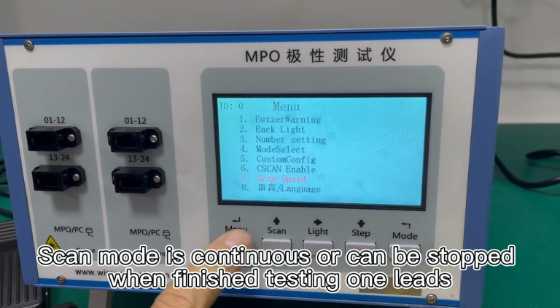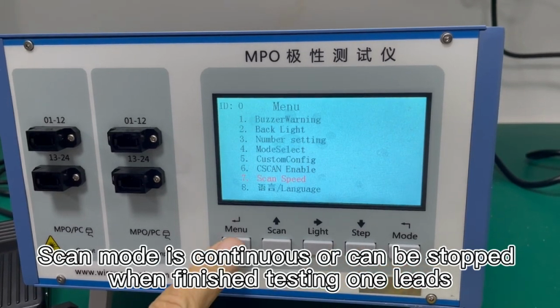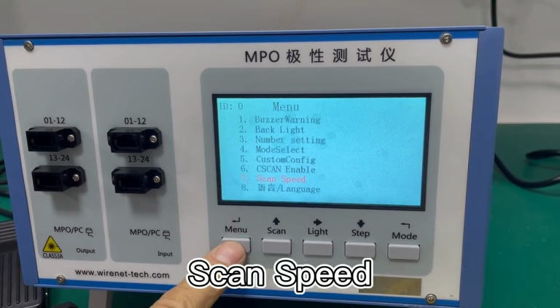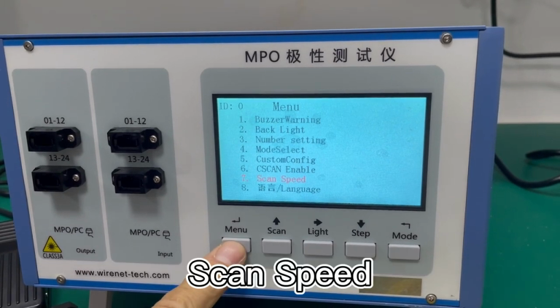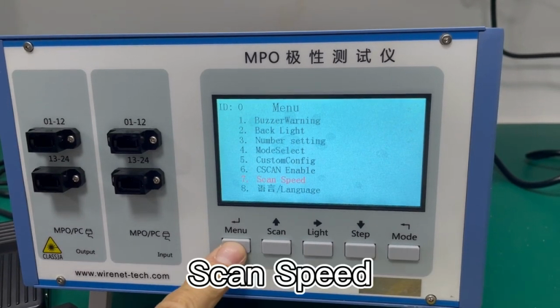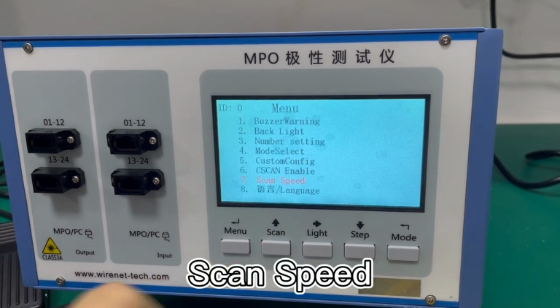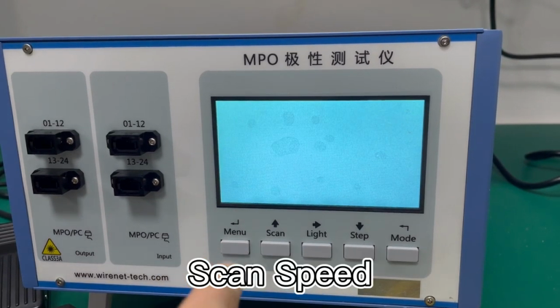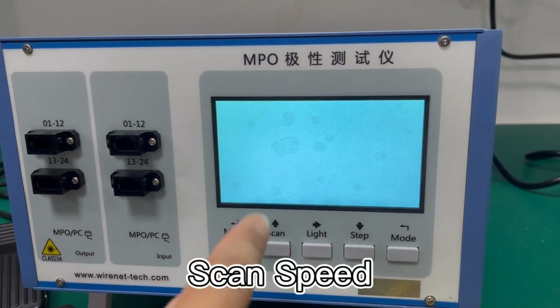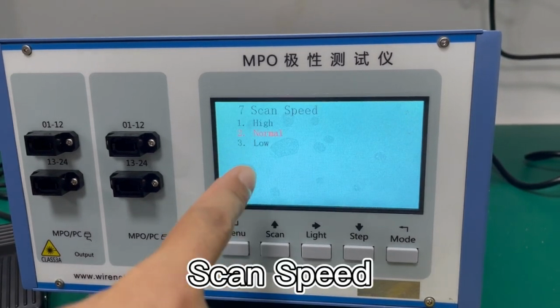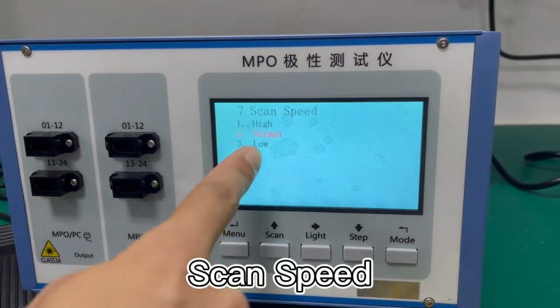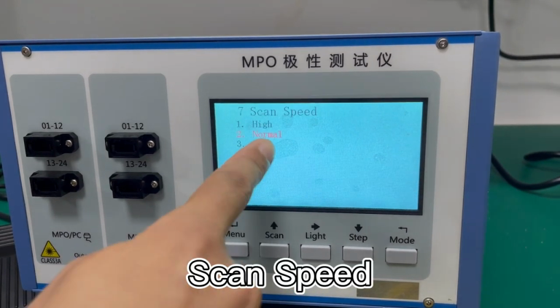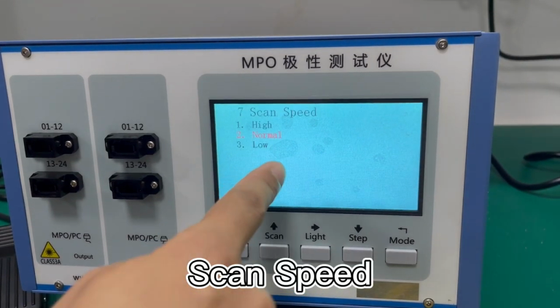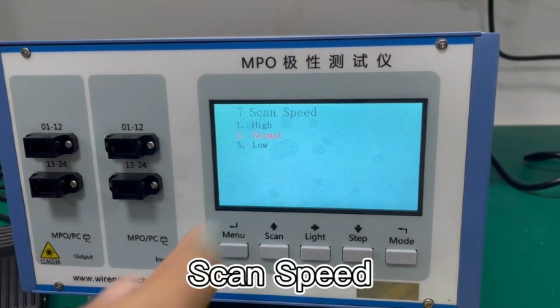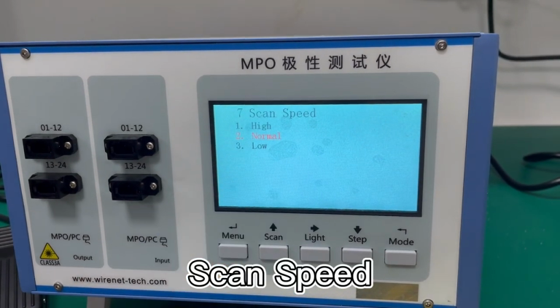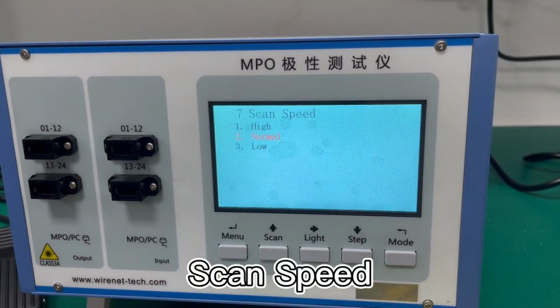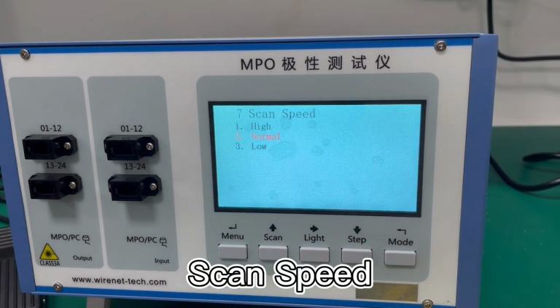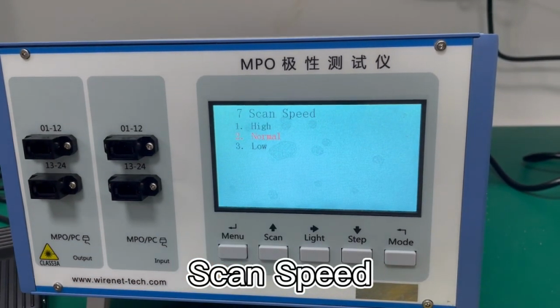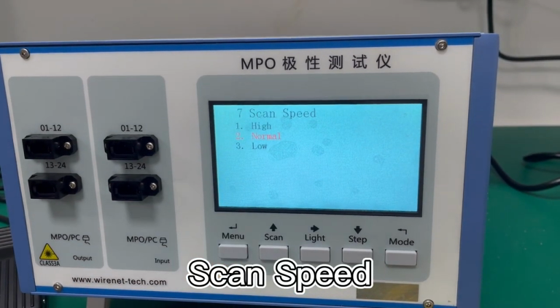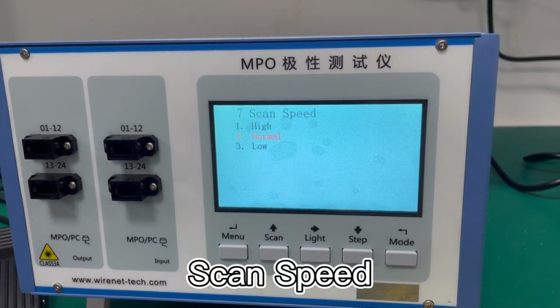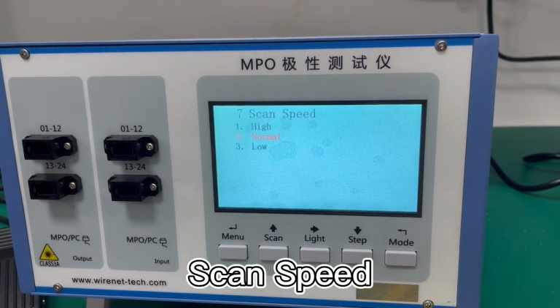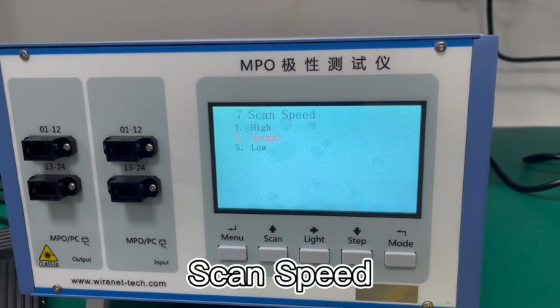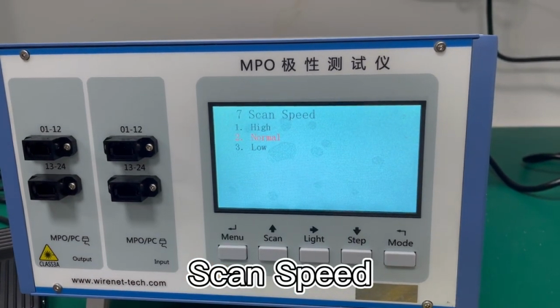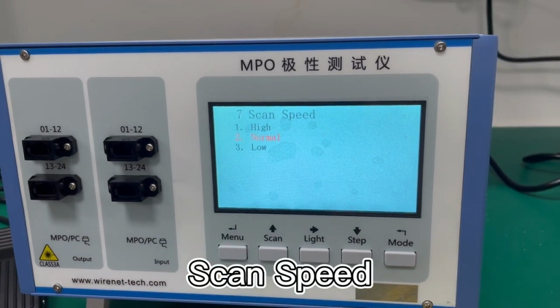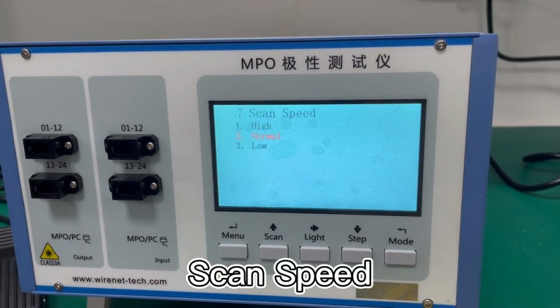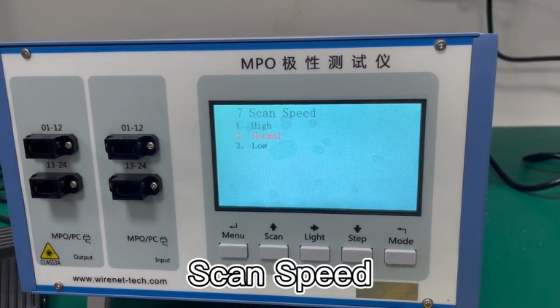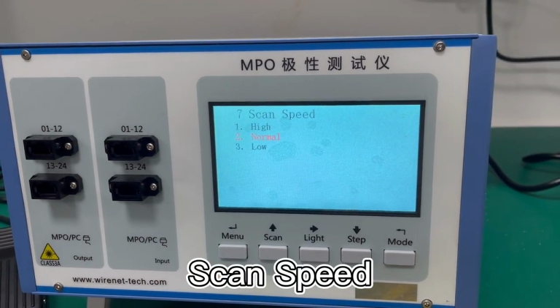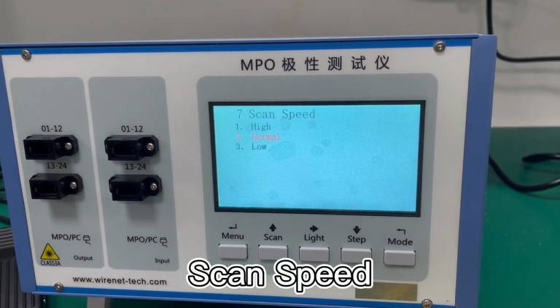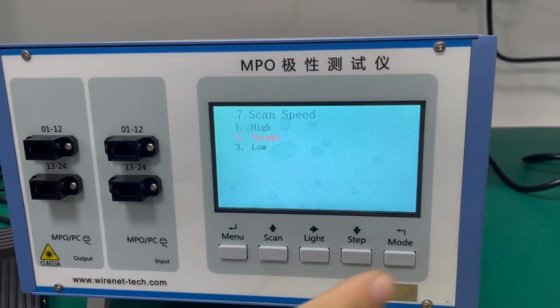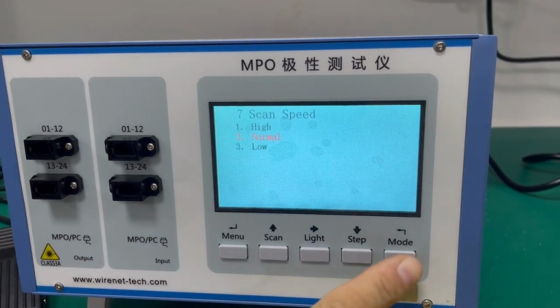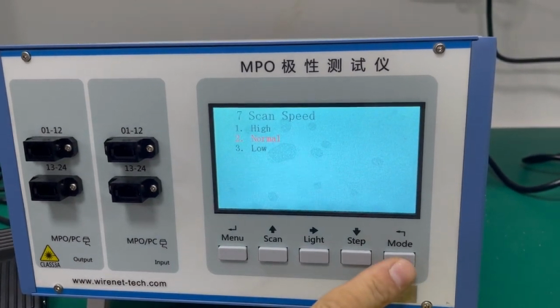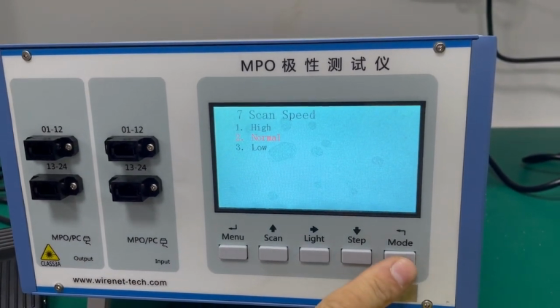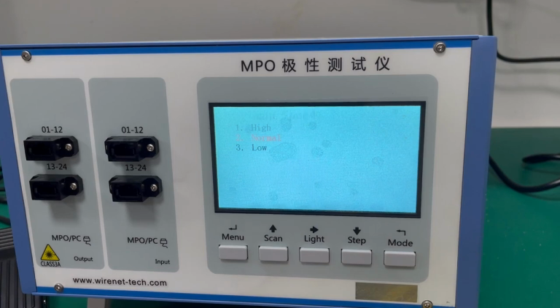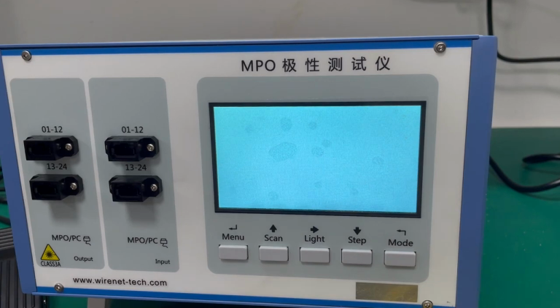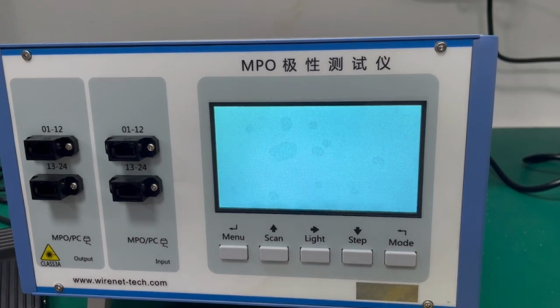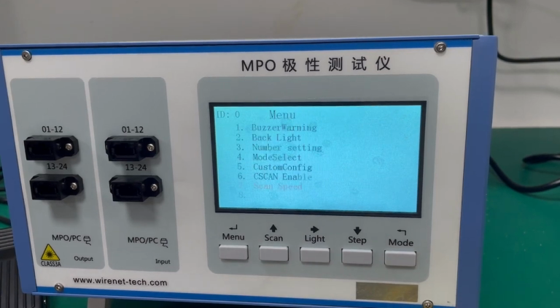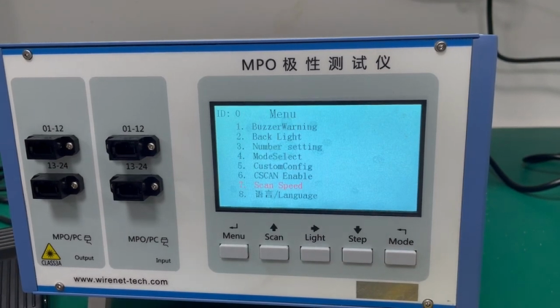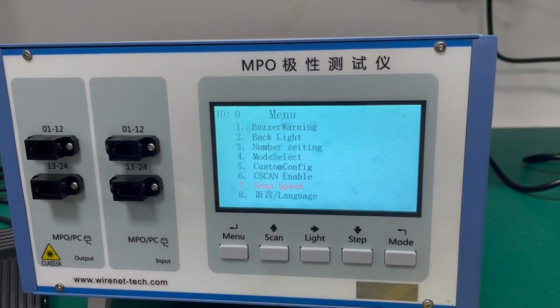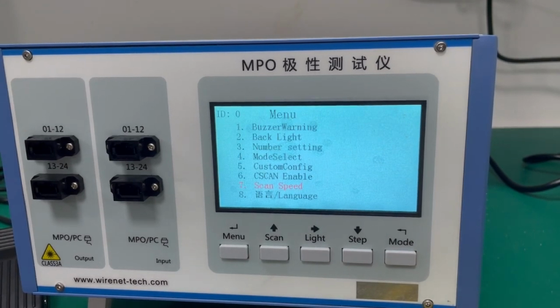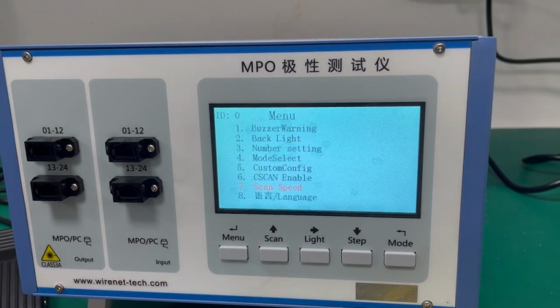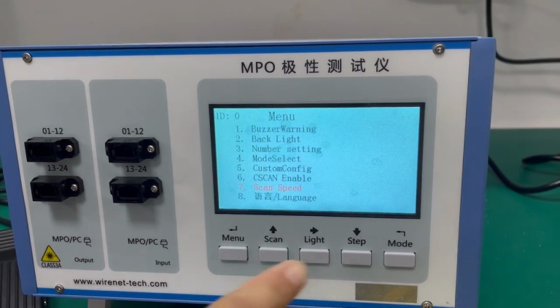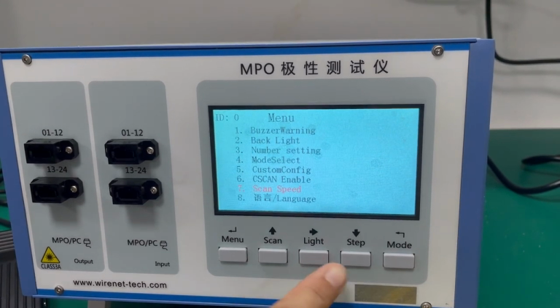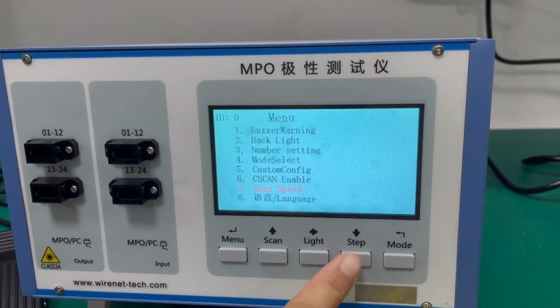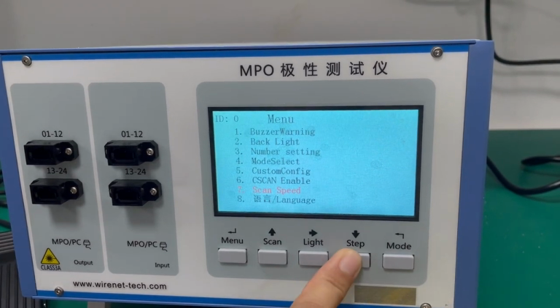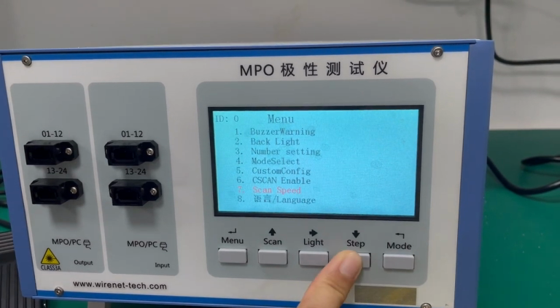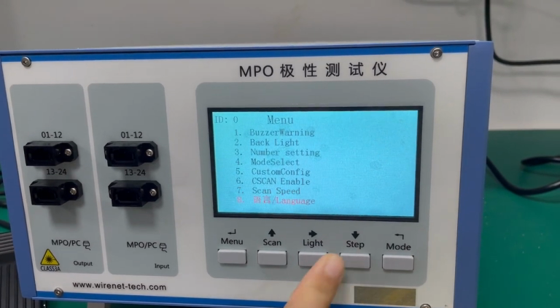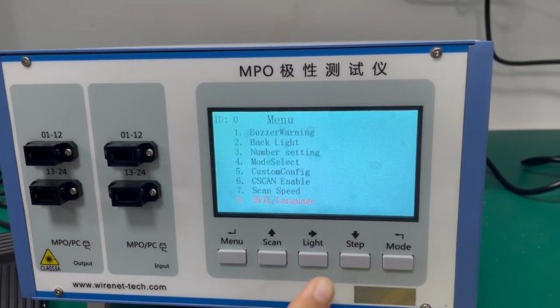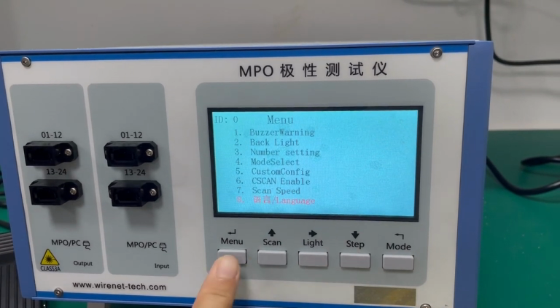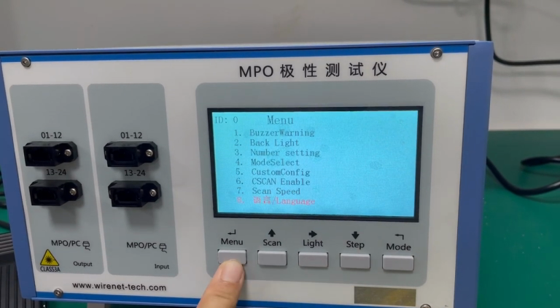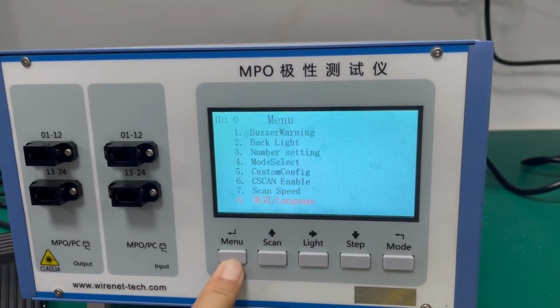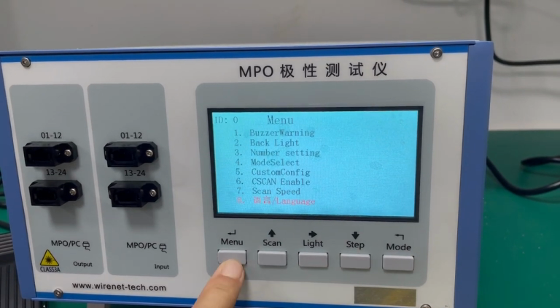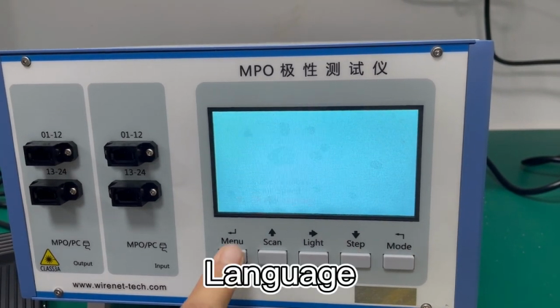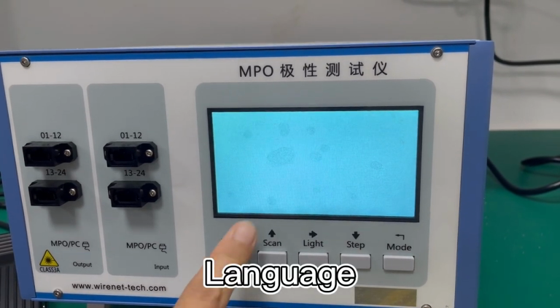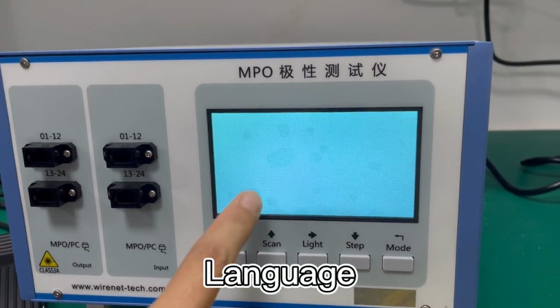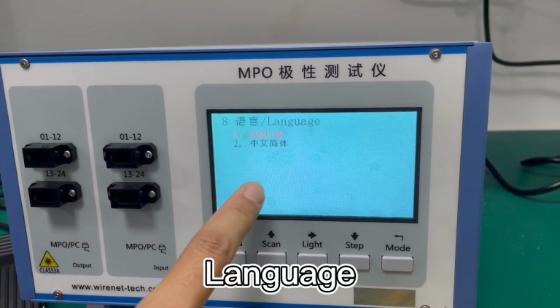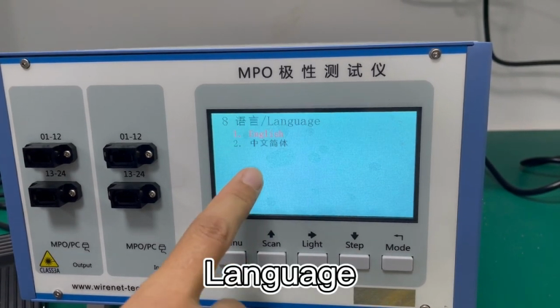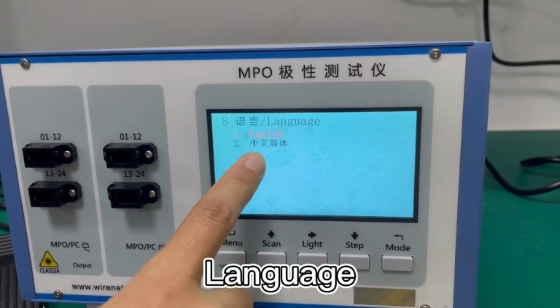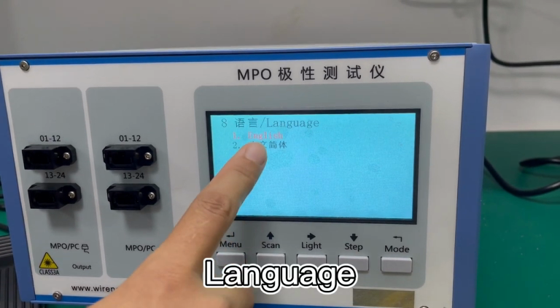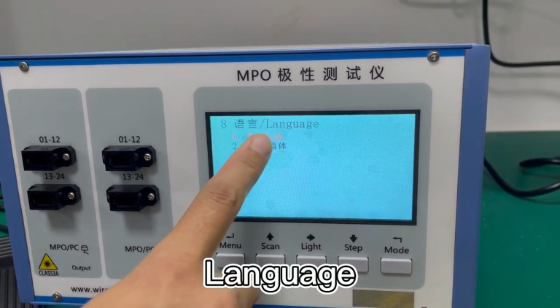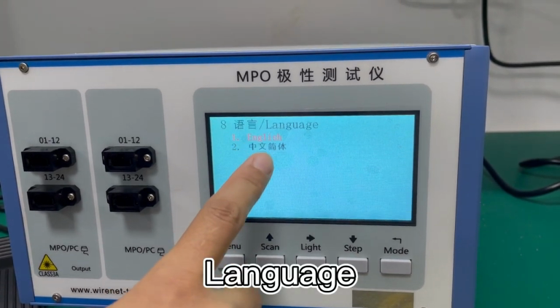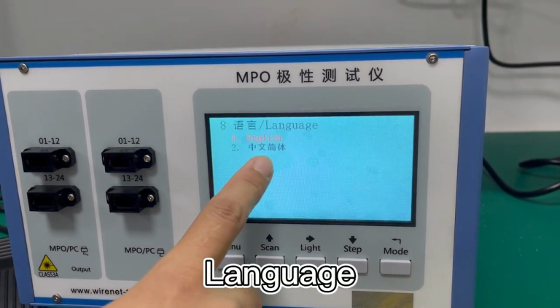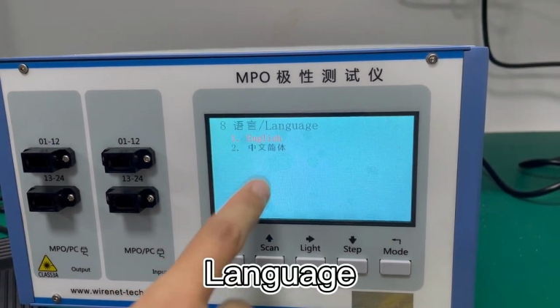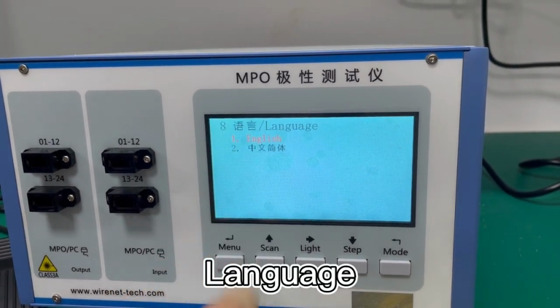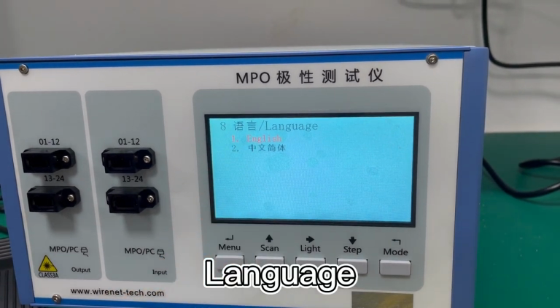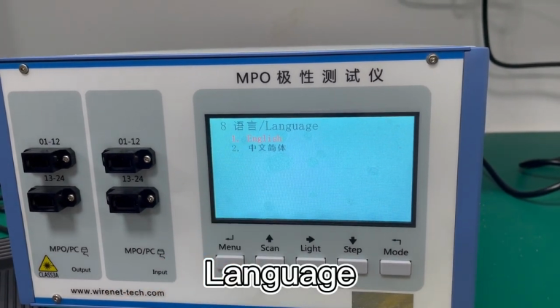The second option is the scan speed: high, low, and low. And the last is the language — it can be English or Chinese.